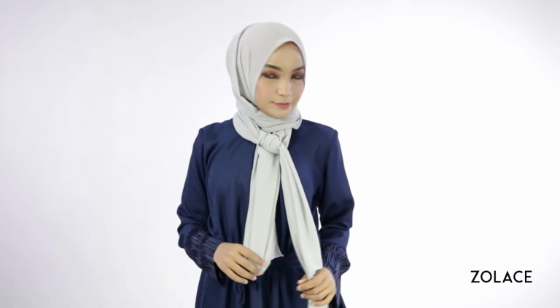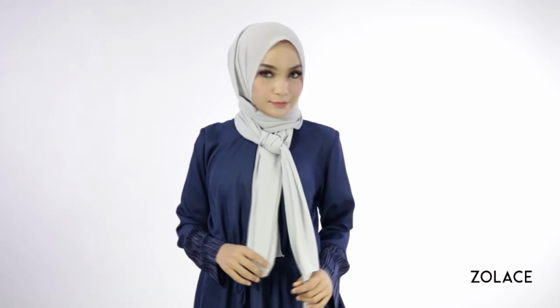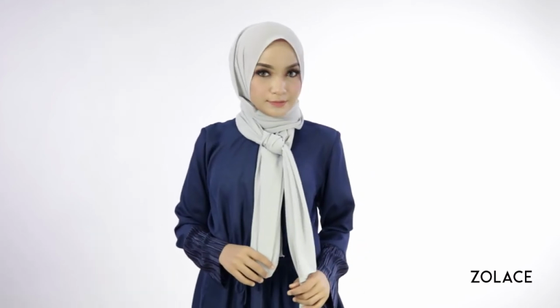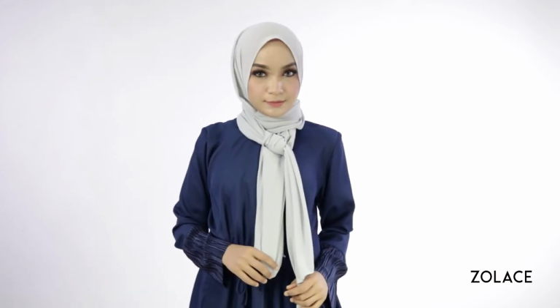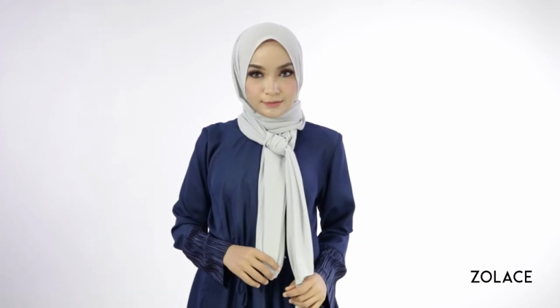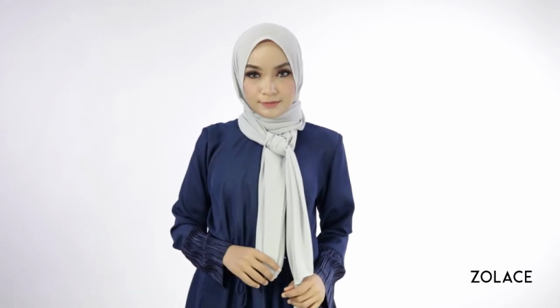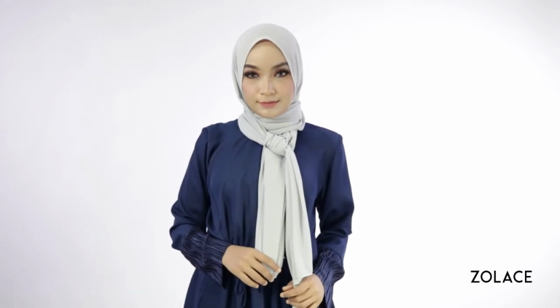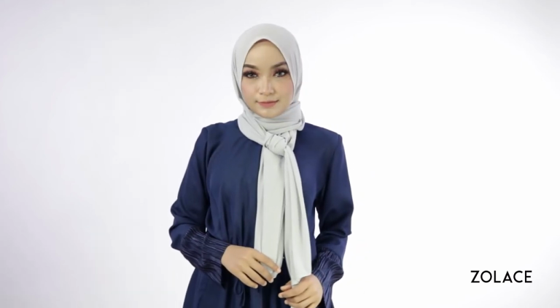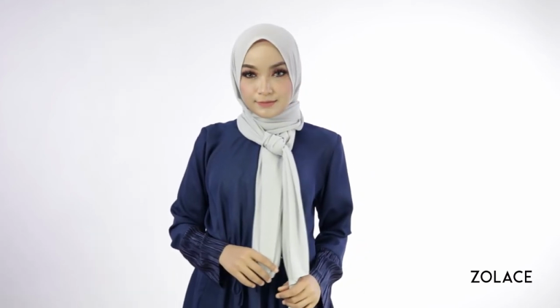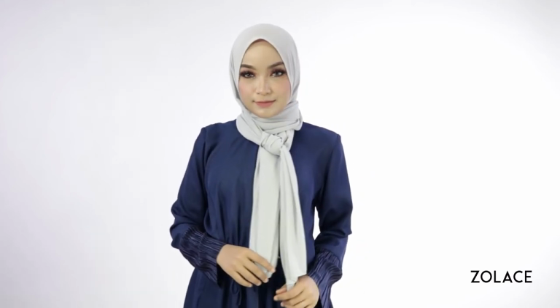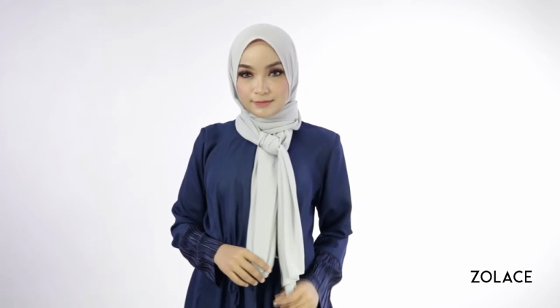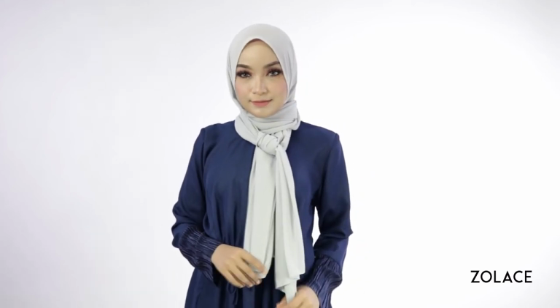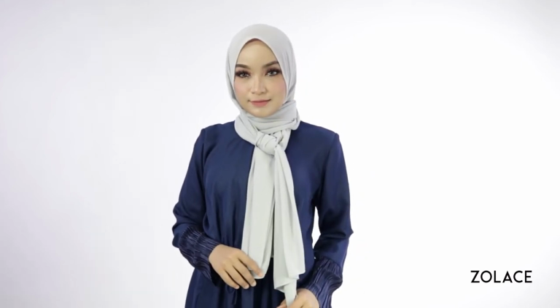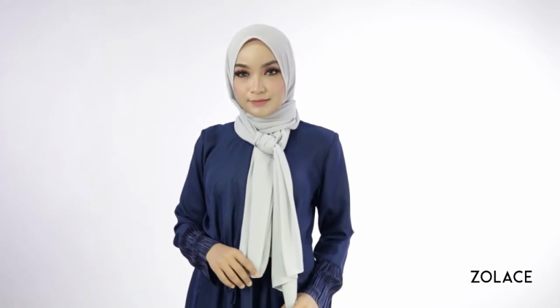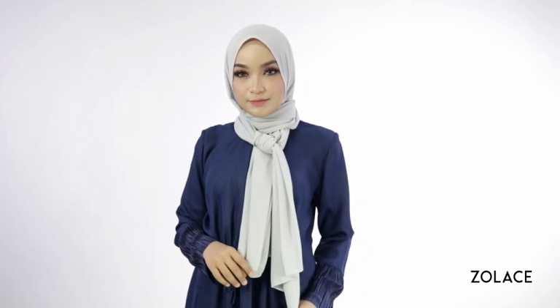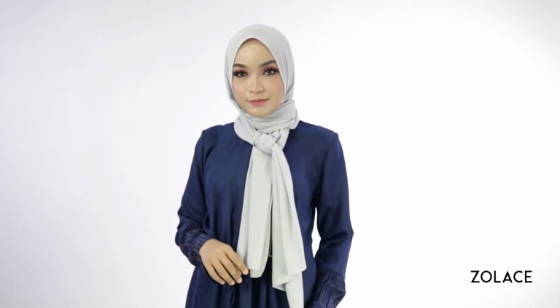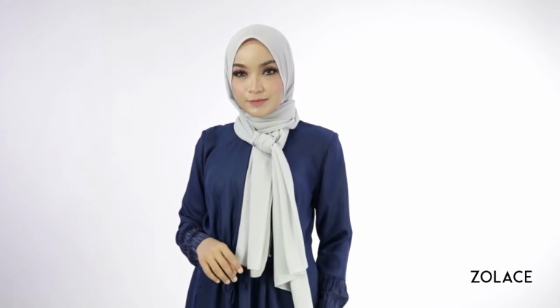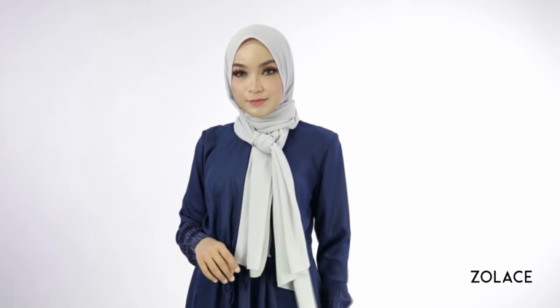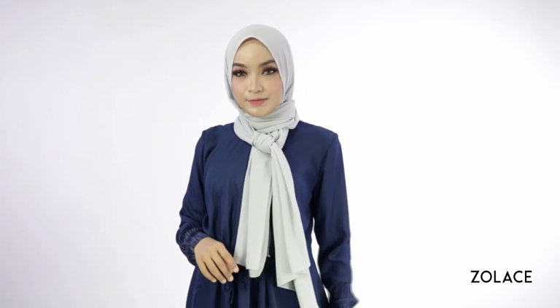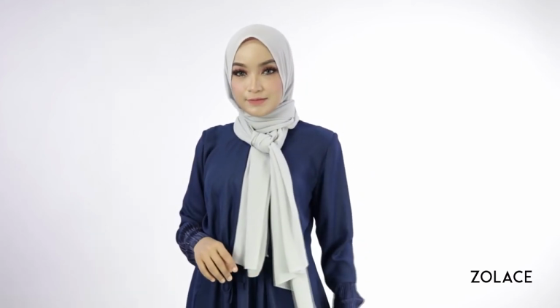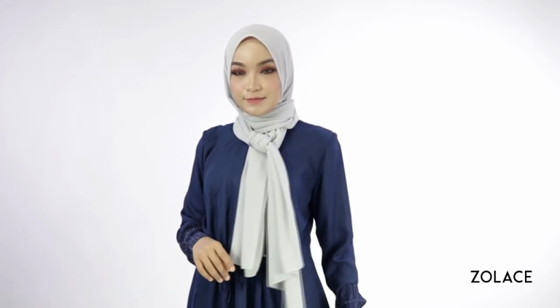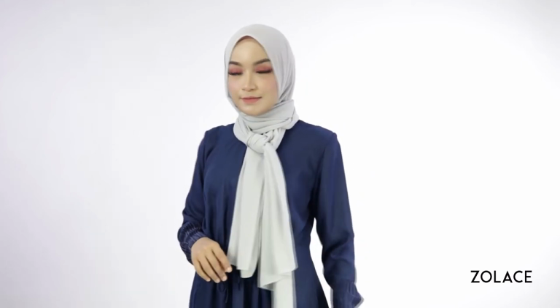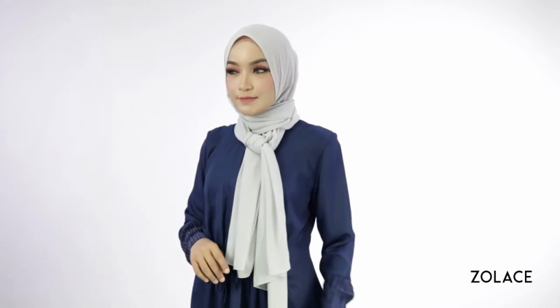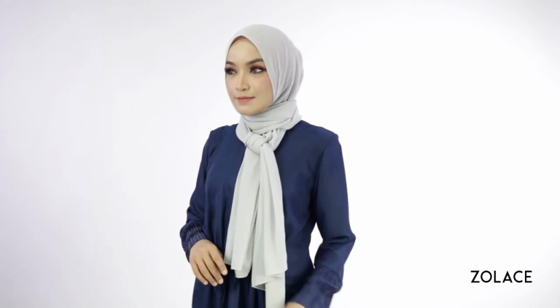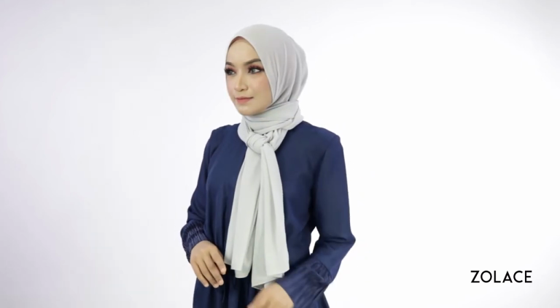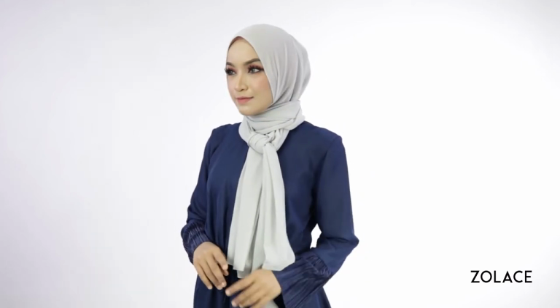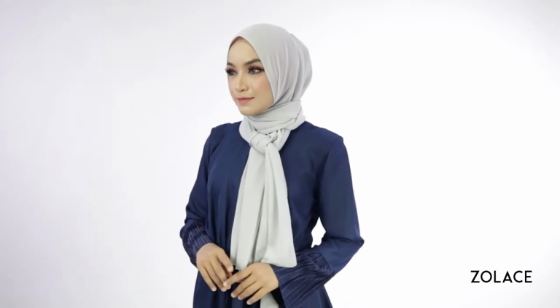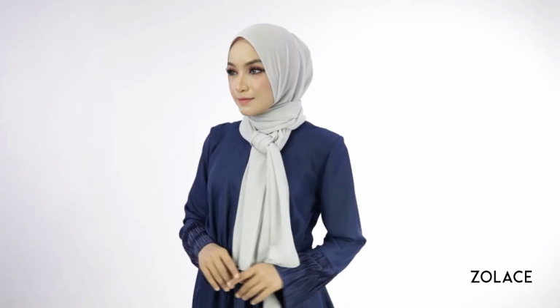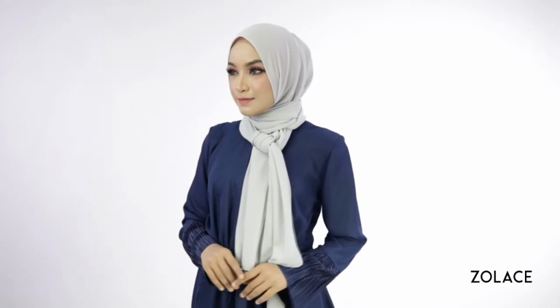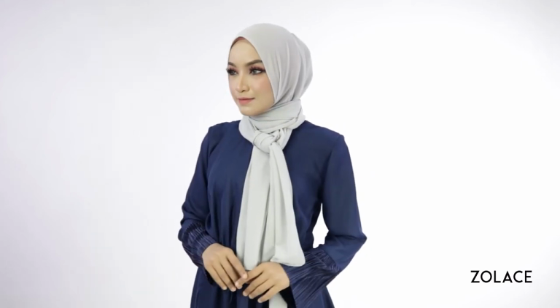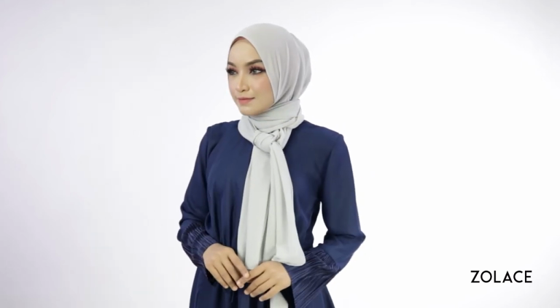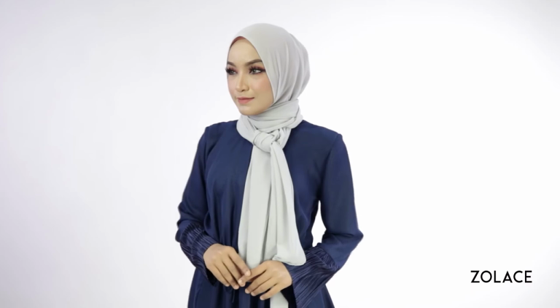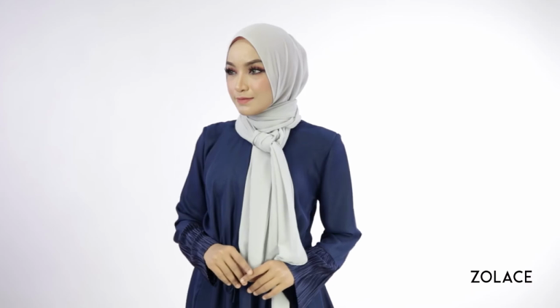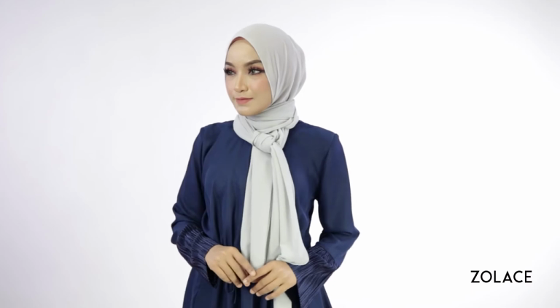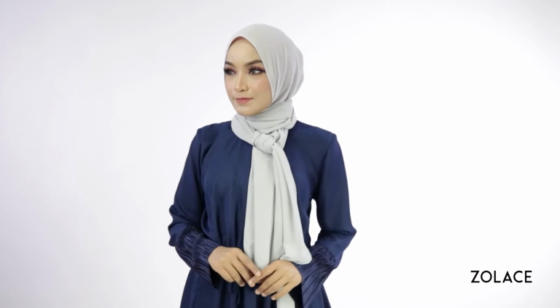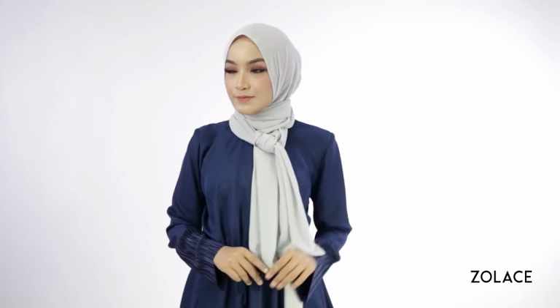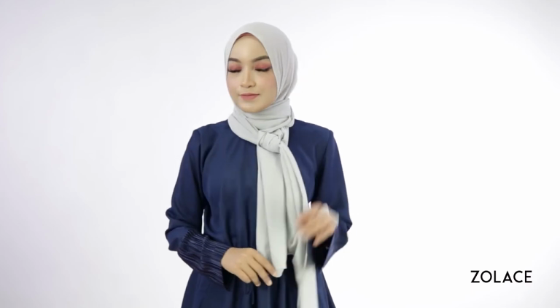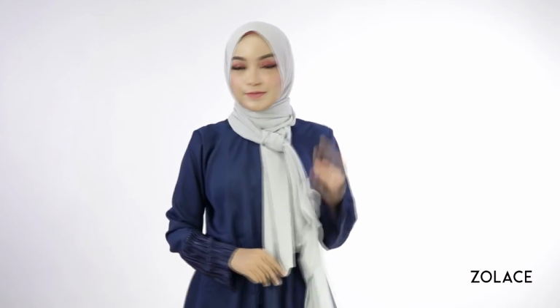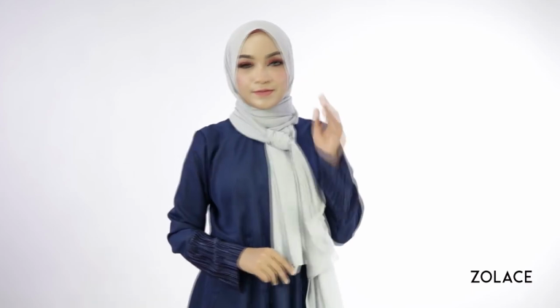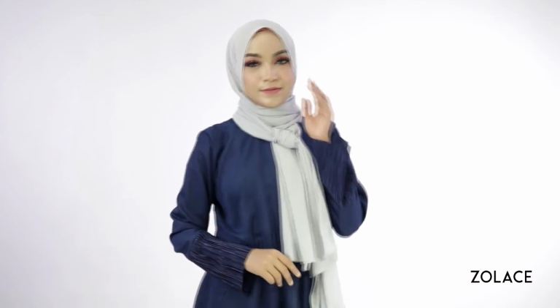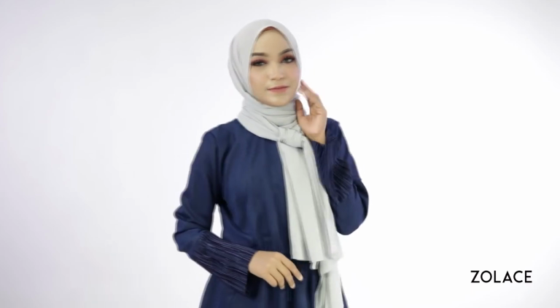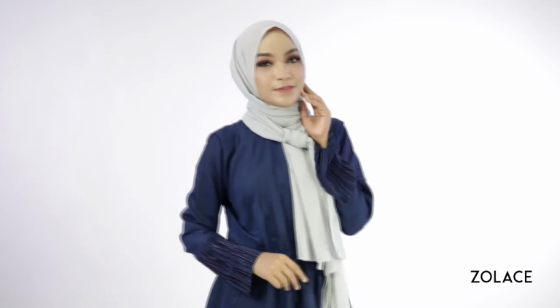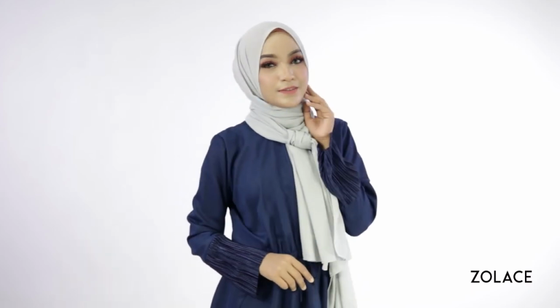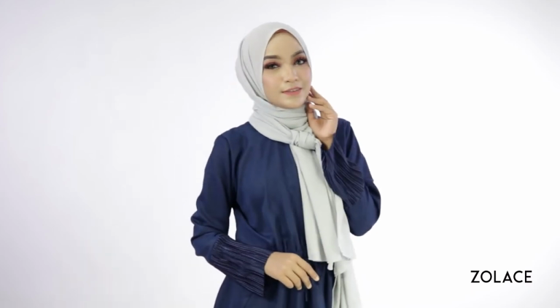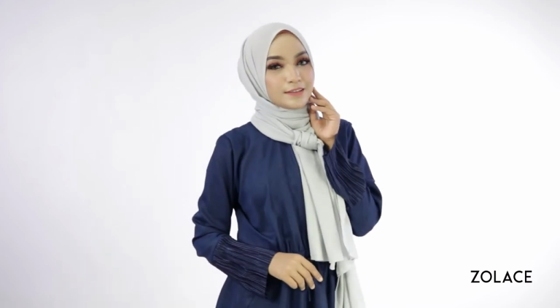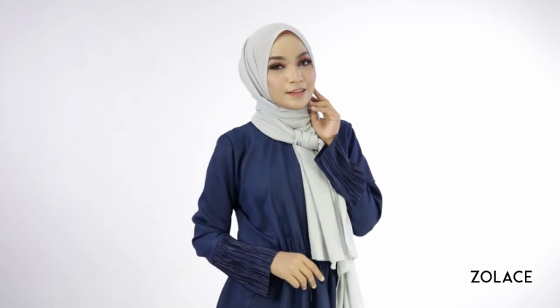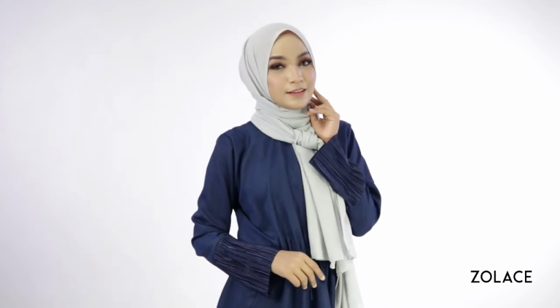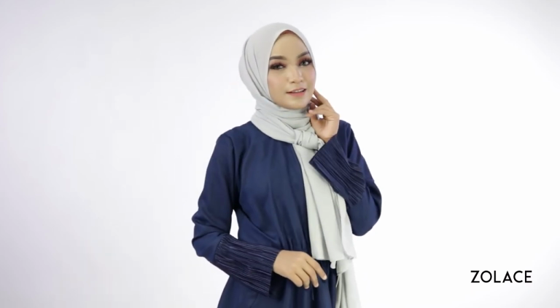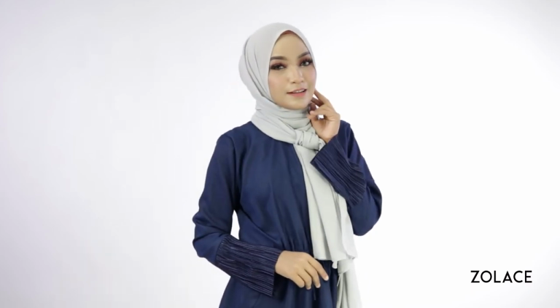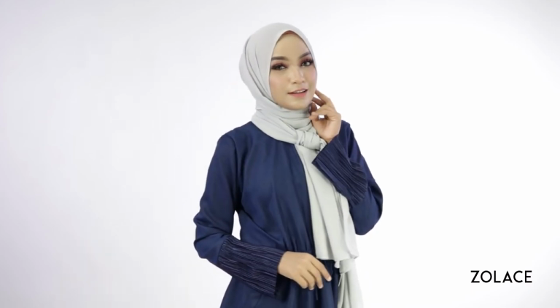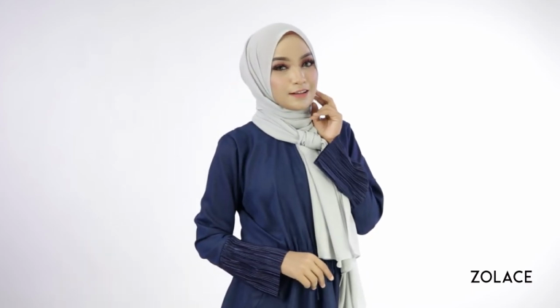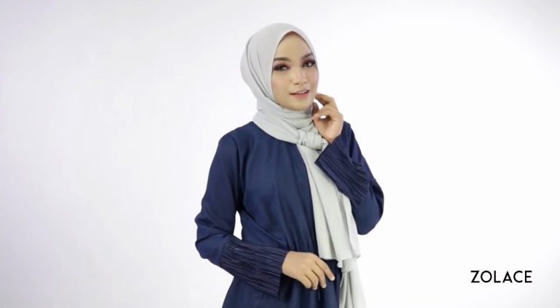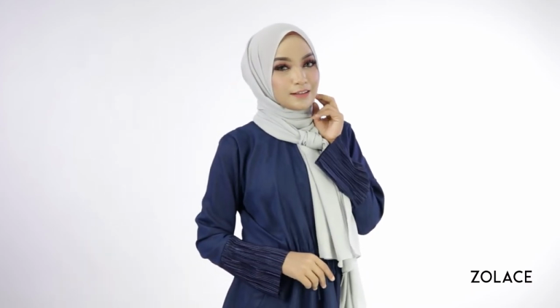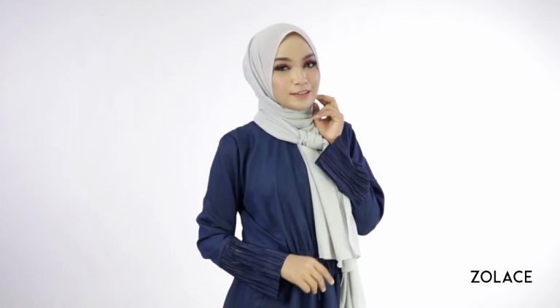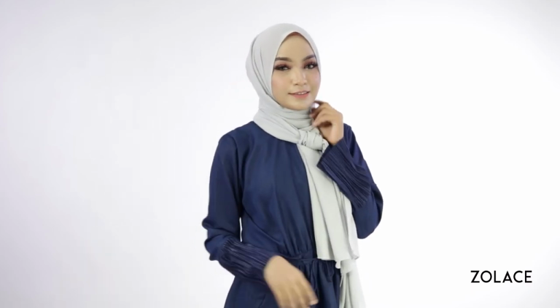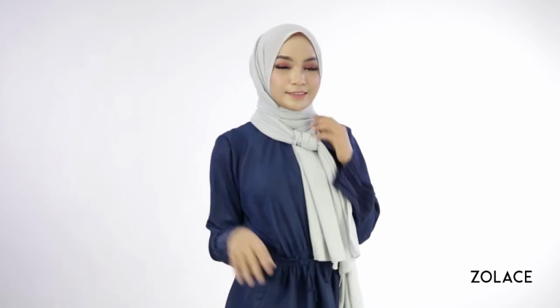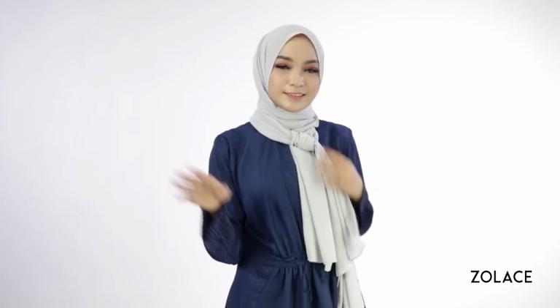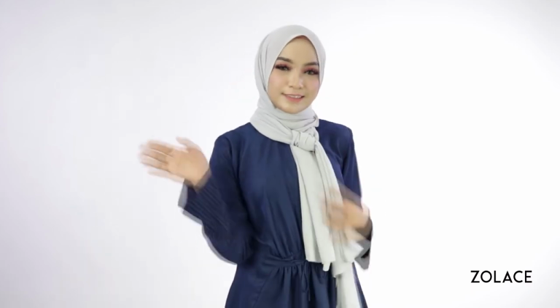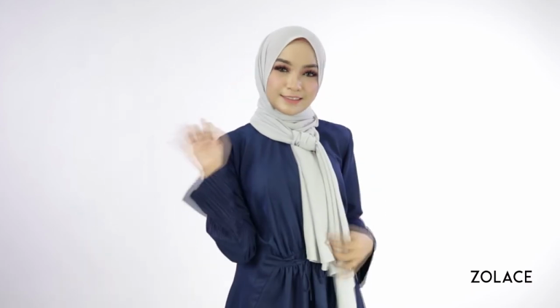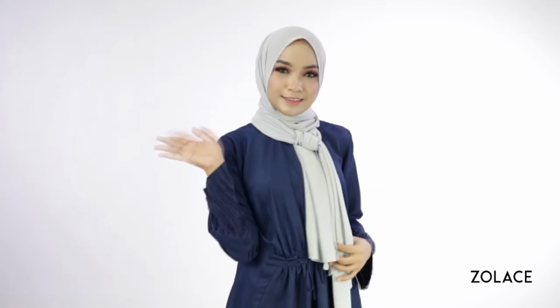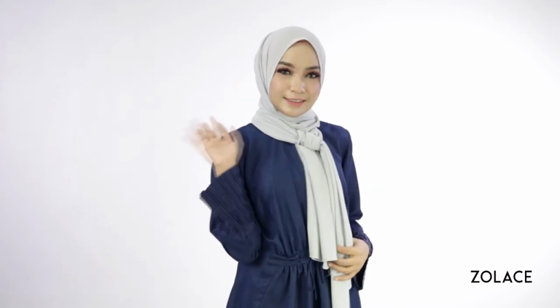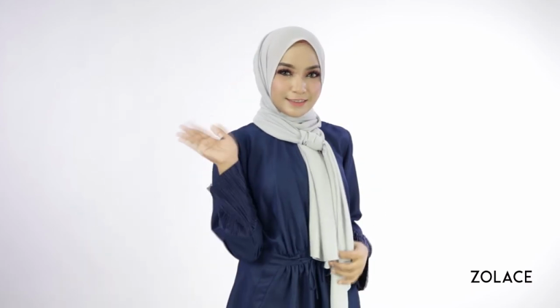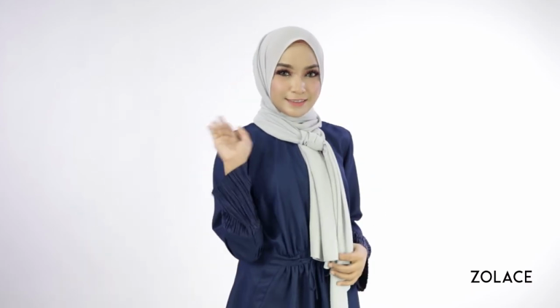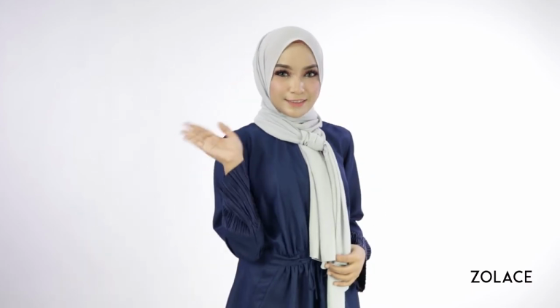Thanks so much for watching. Be sure to subscribe, share this video with your friends, and we'll see you next week for another edition of Hijab Friday.